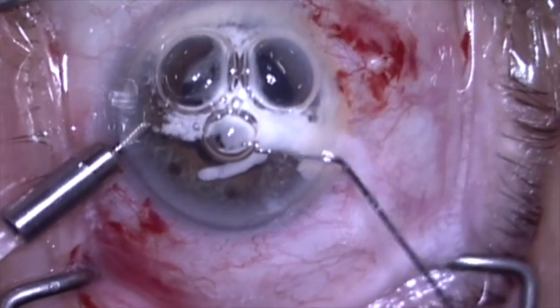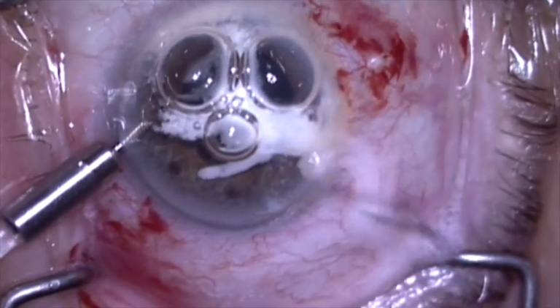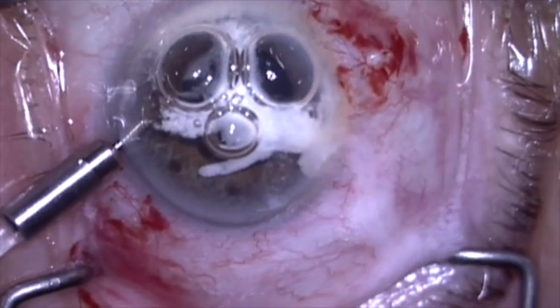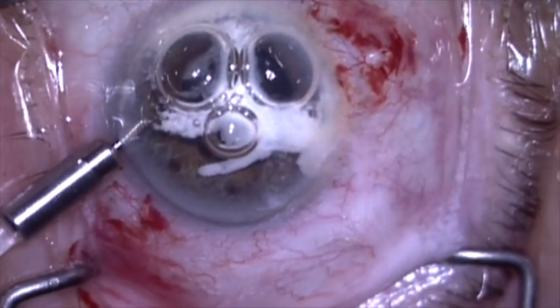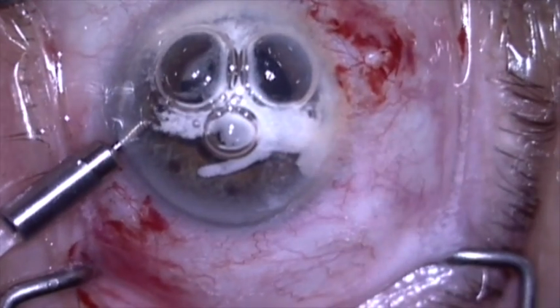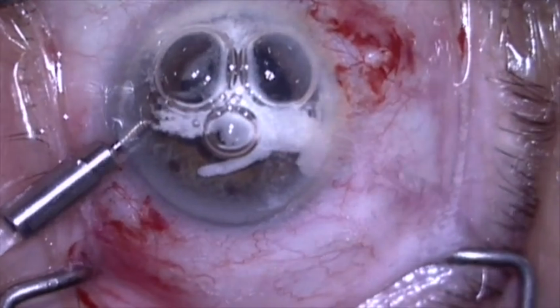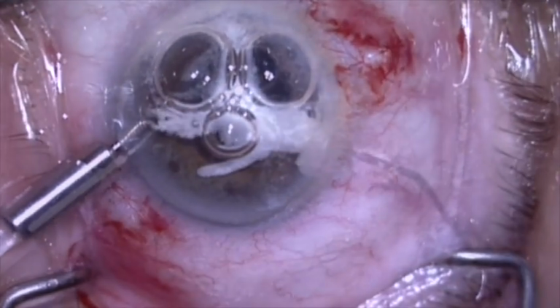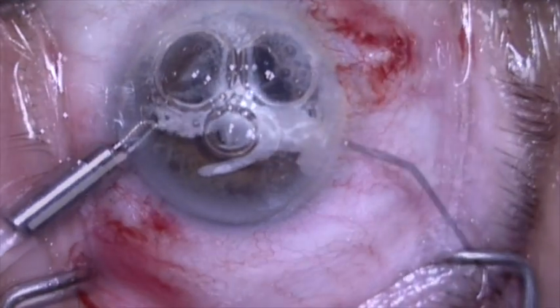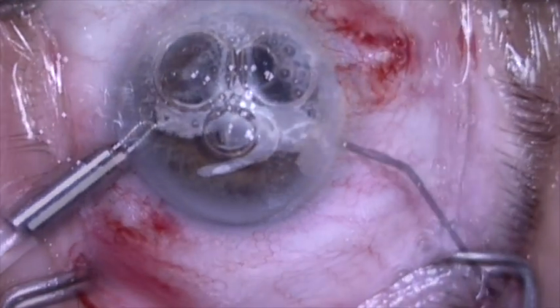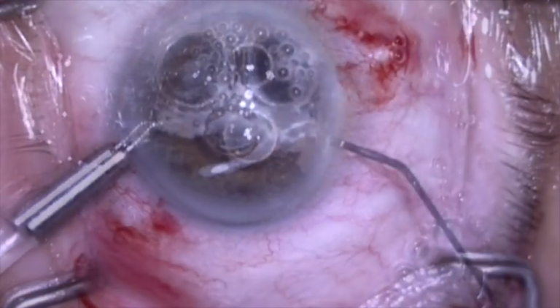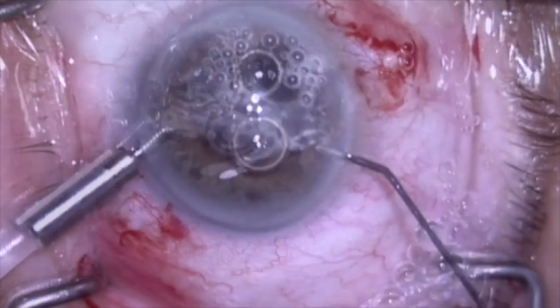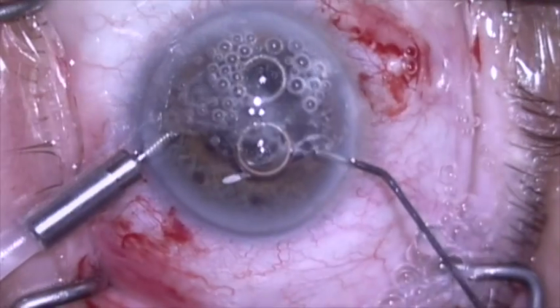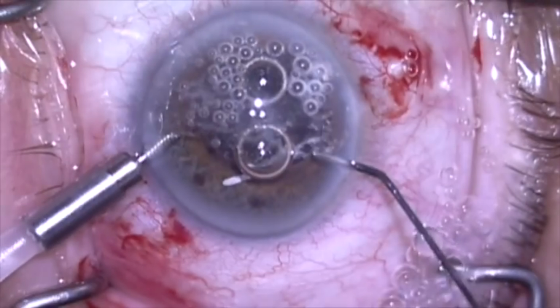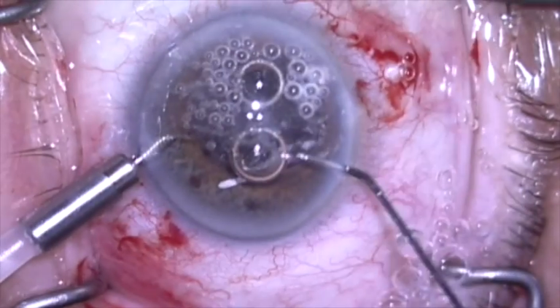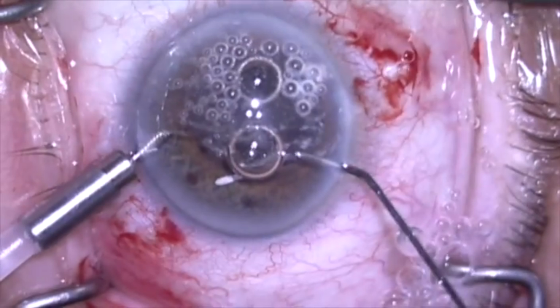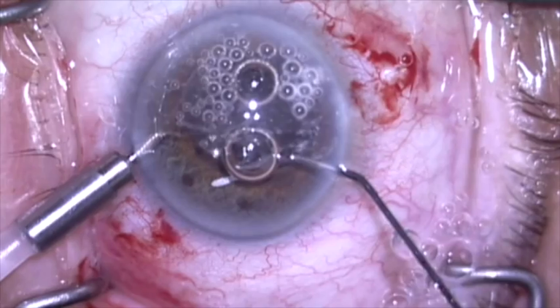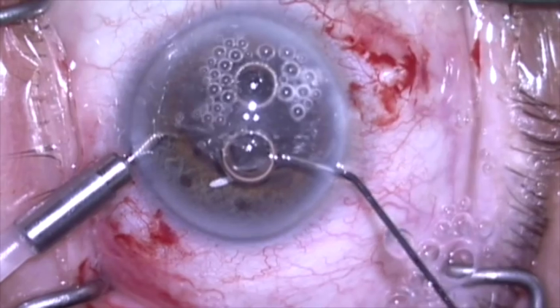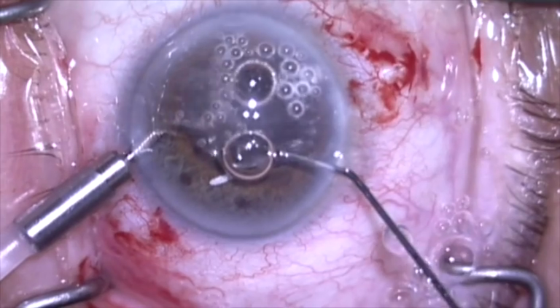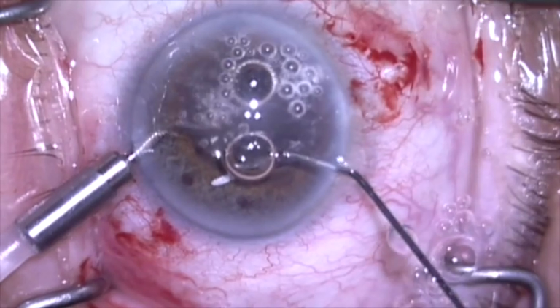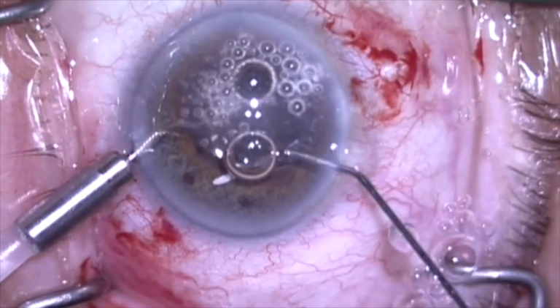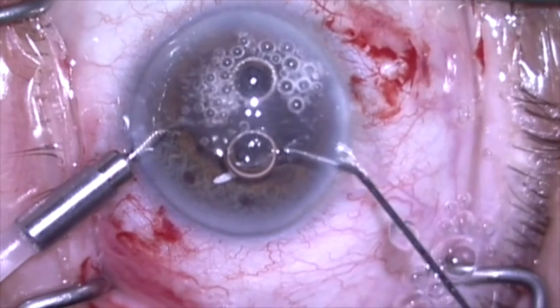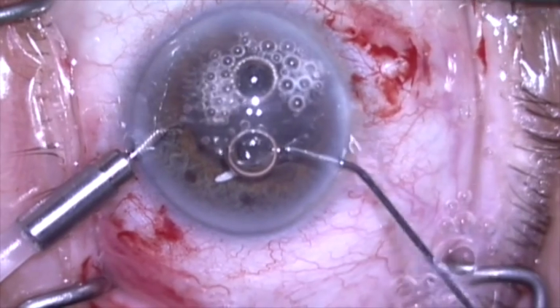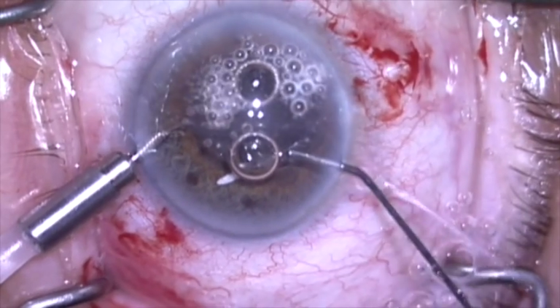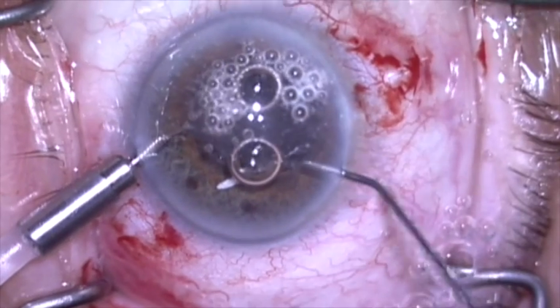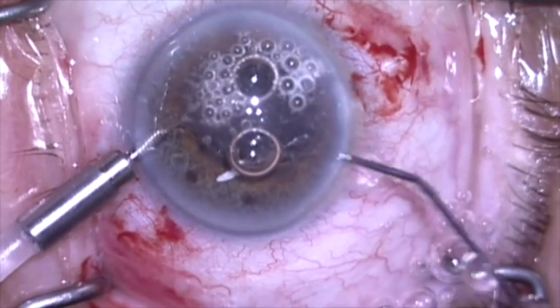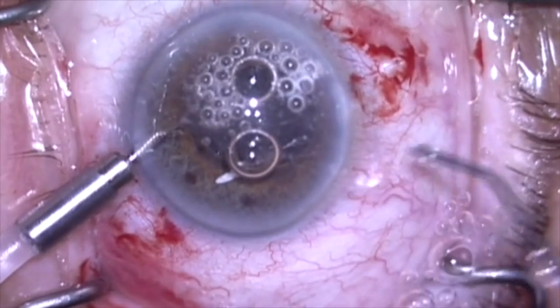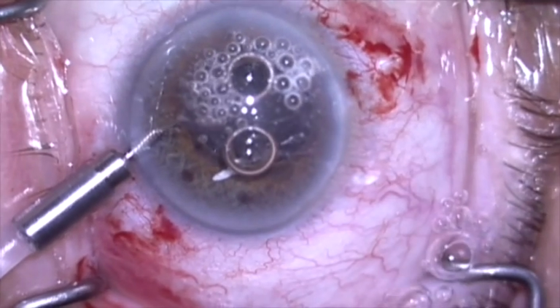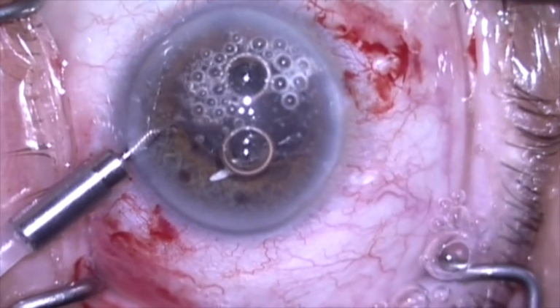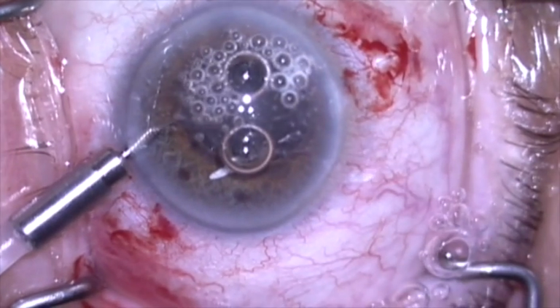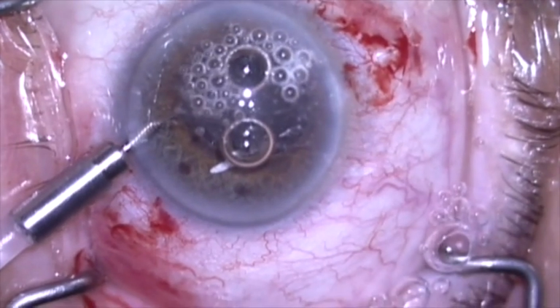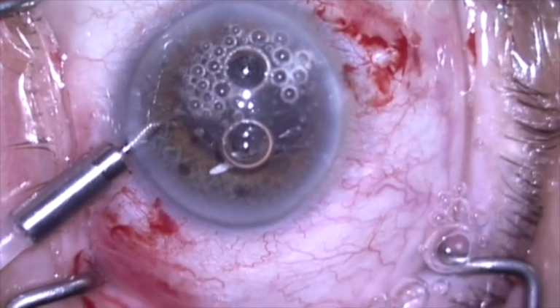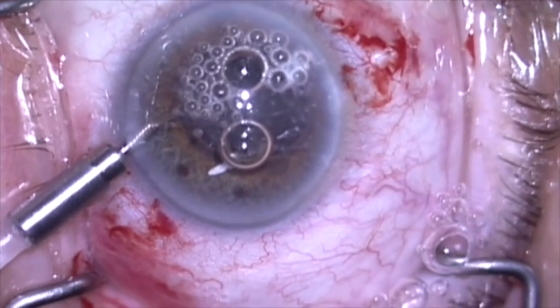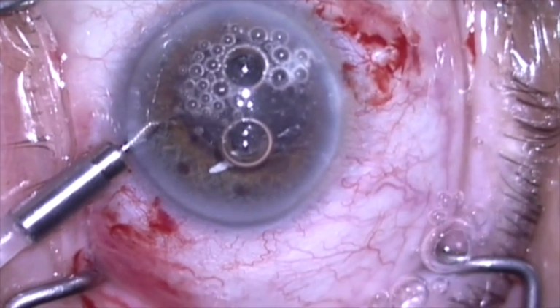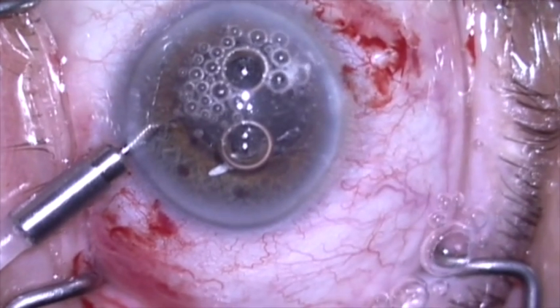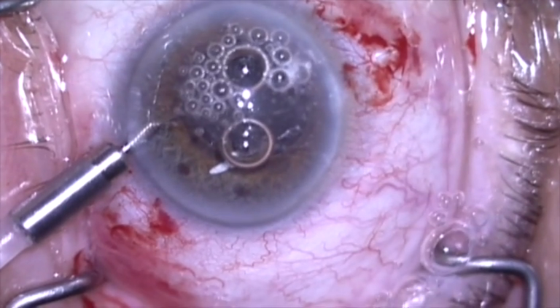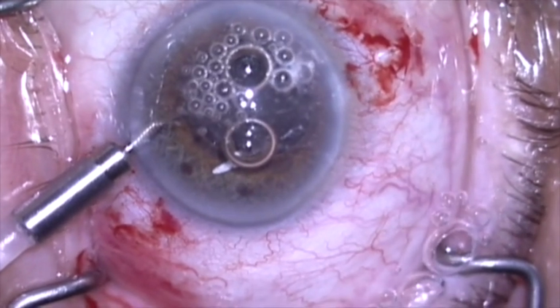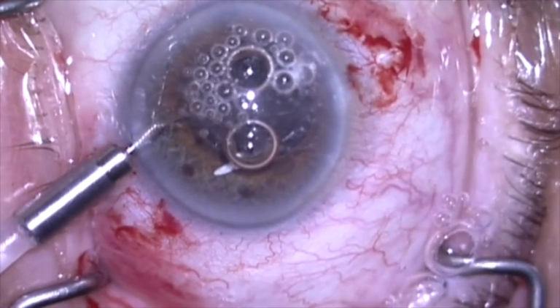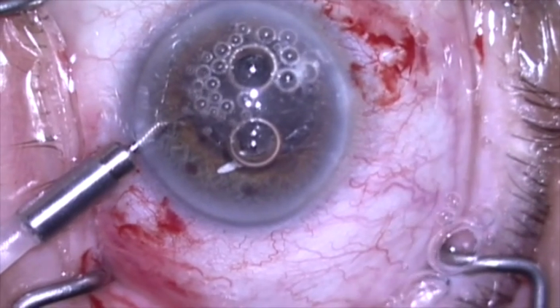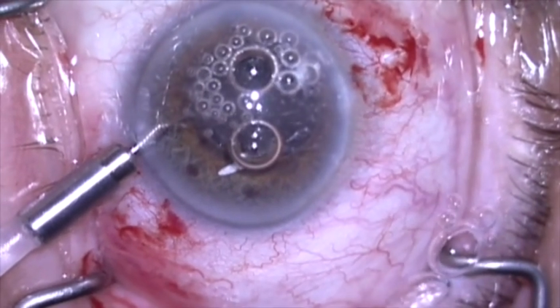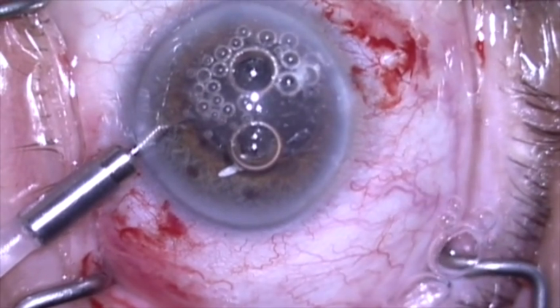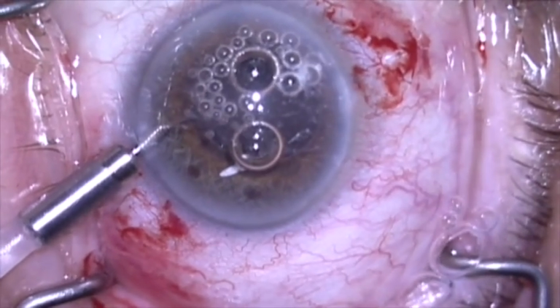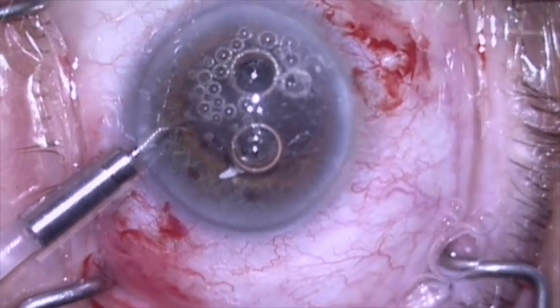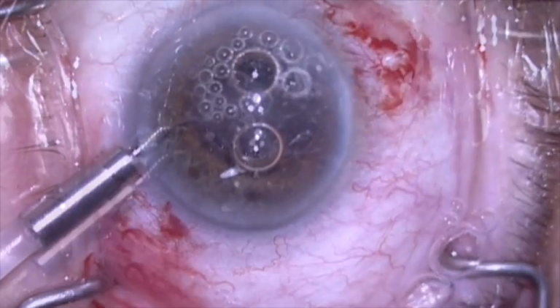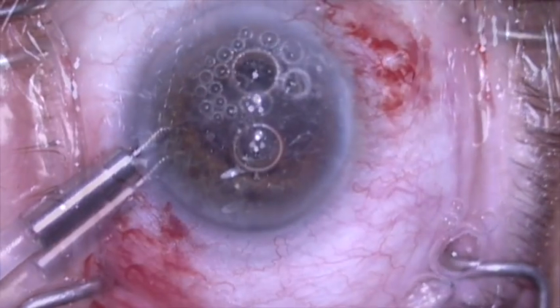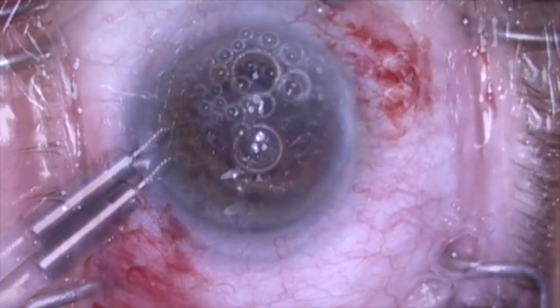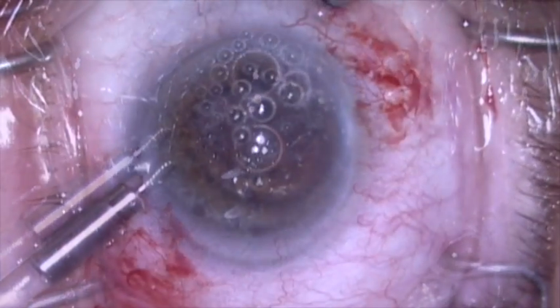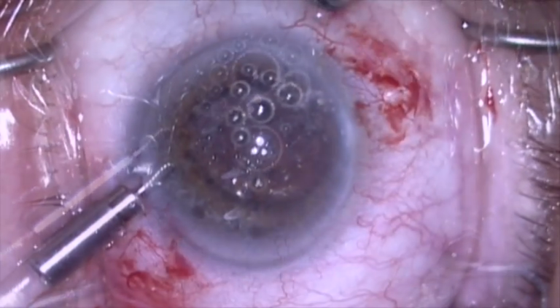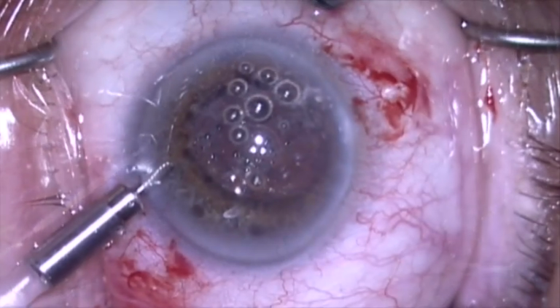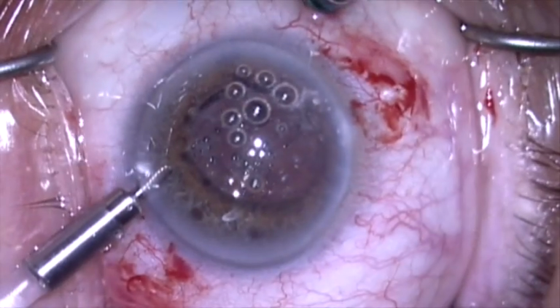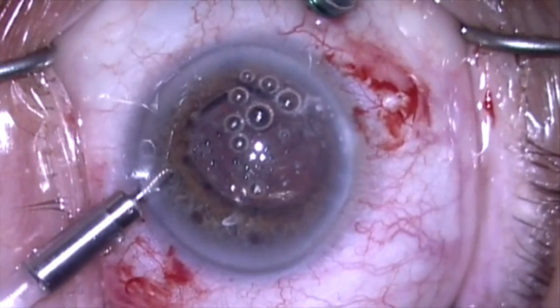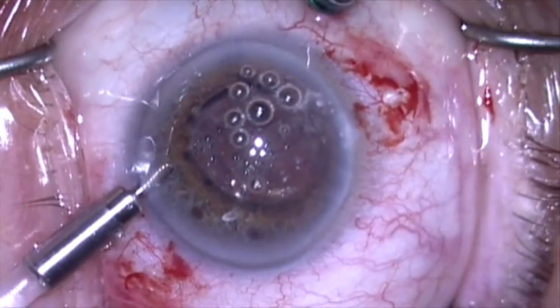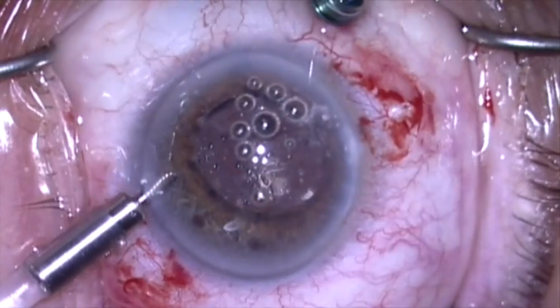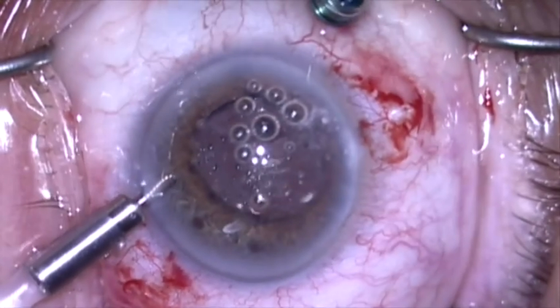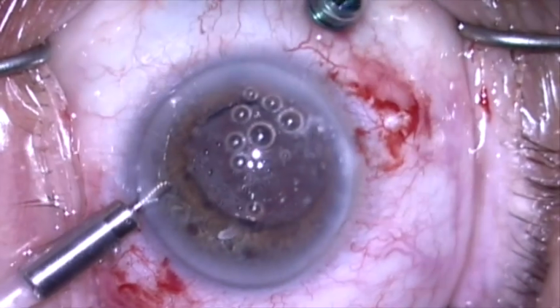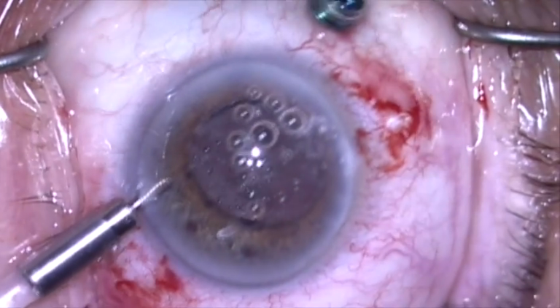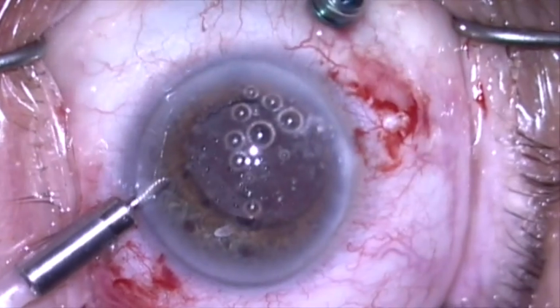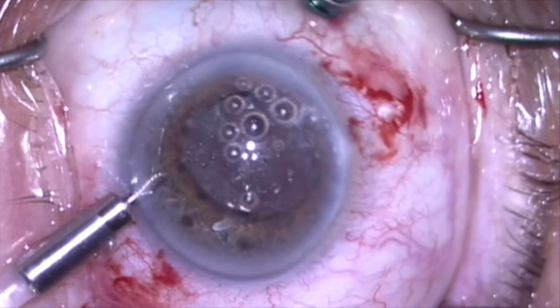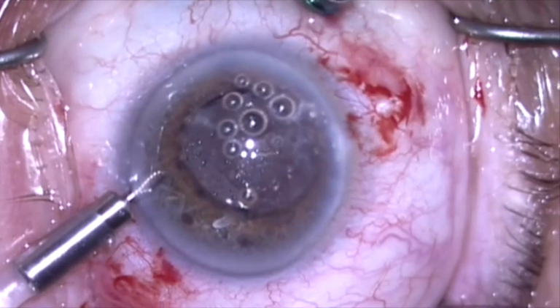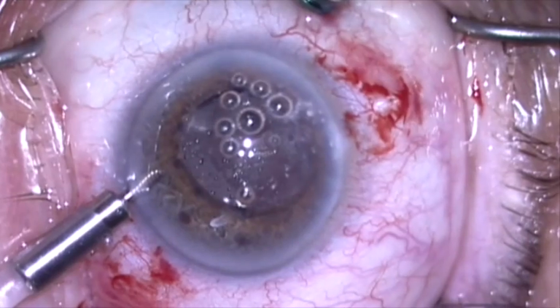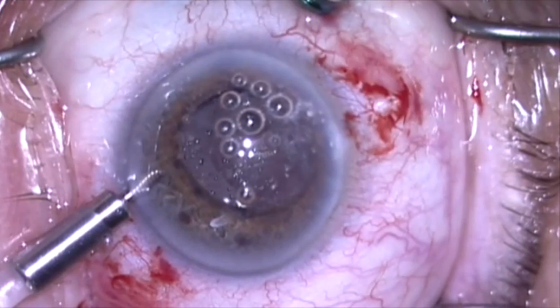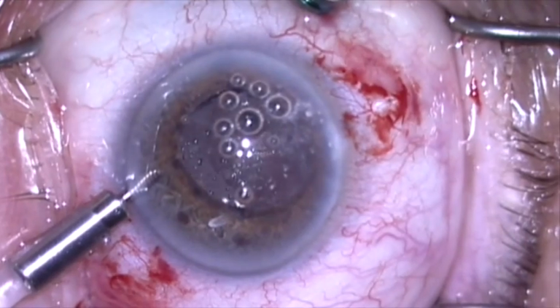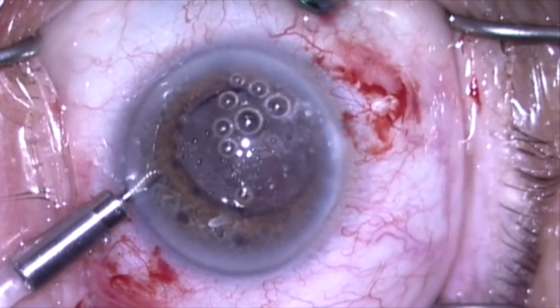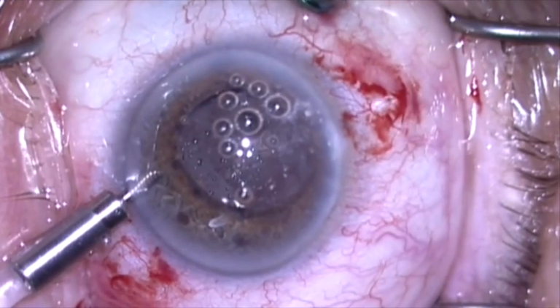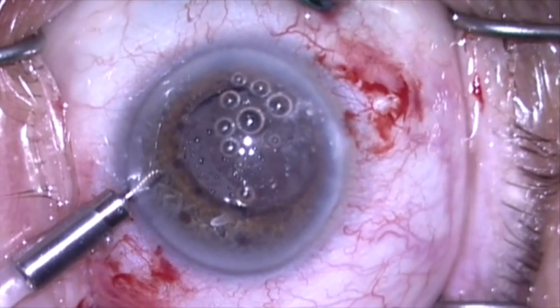We'll now stain with triamcinolone to see if there's any remaining vitreous present. After placing the triamcinolone and flushing with a little BSS, I'll go back and do a little bit more pars plana vitrectomy.